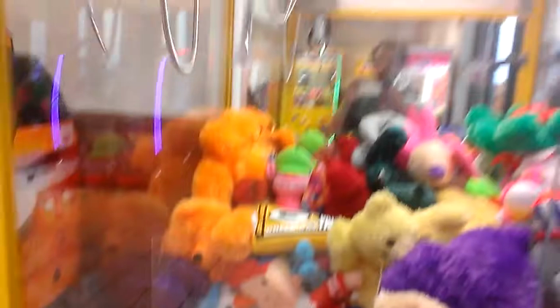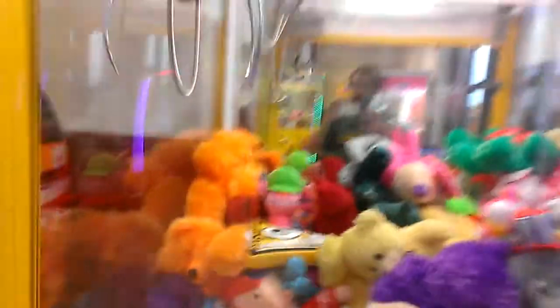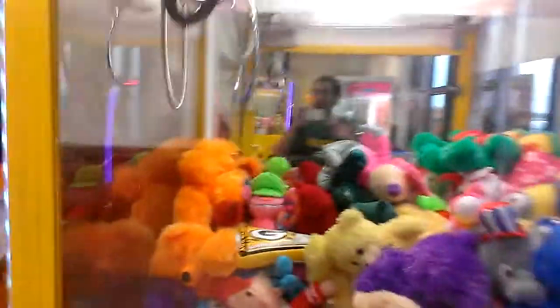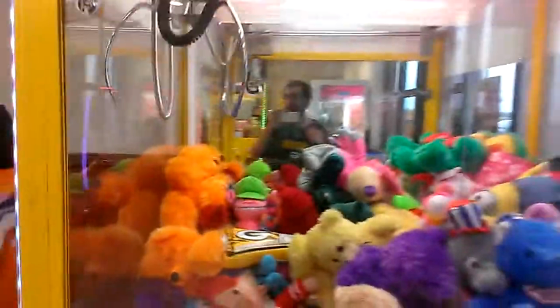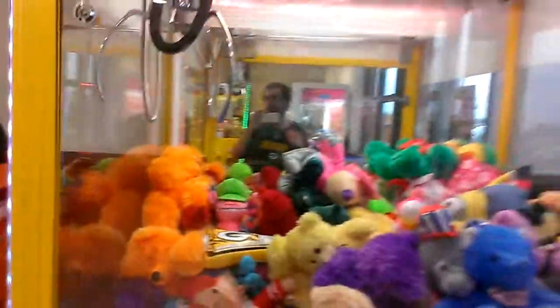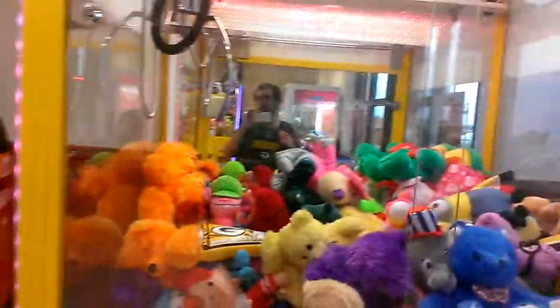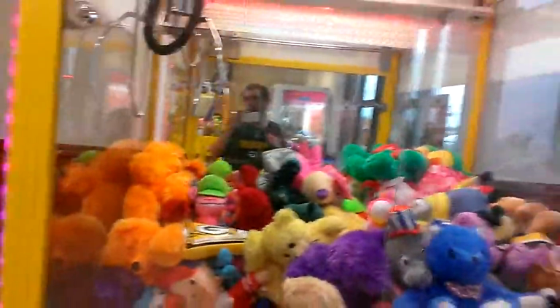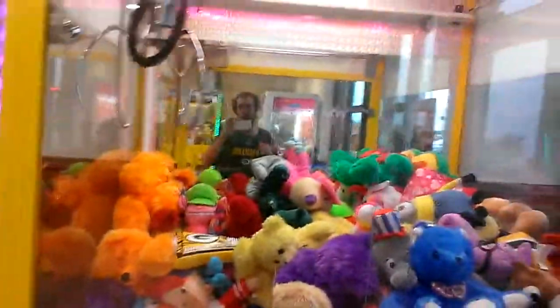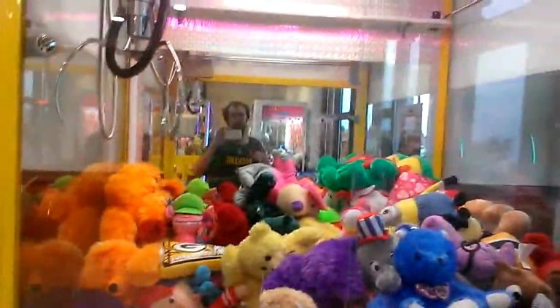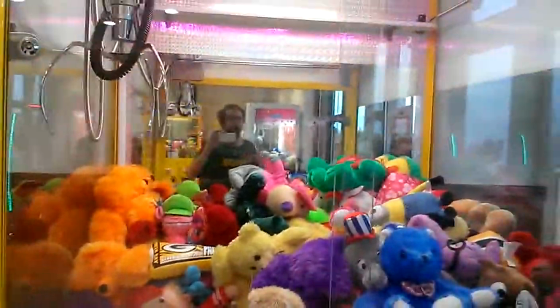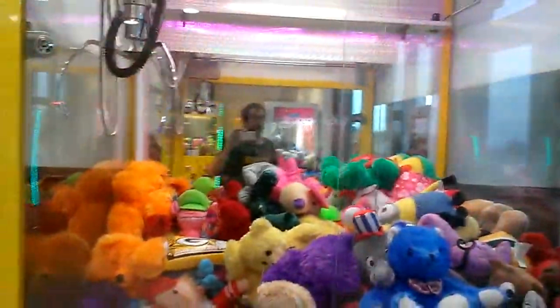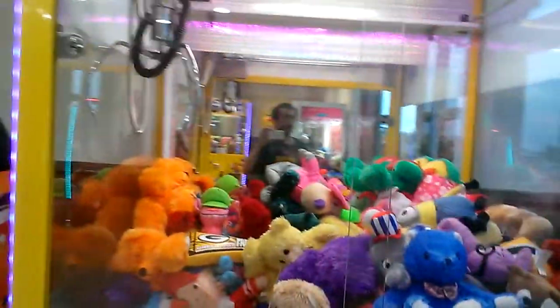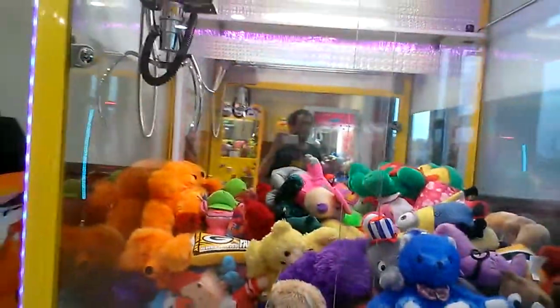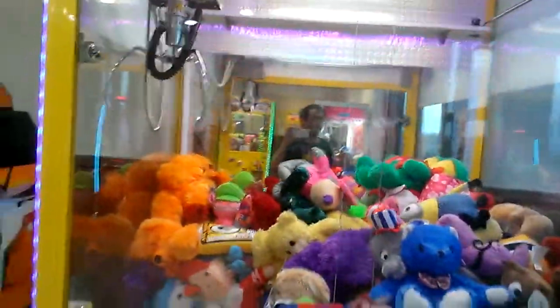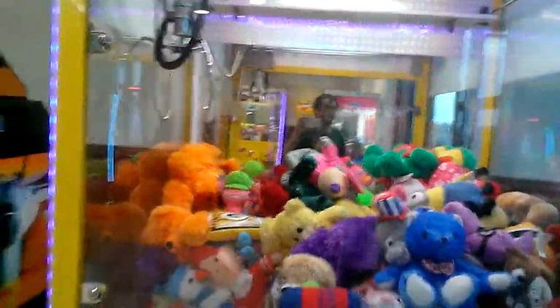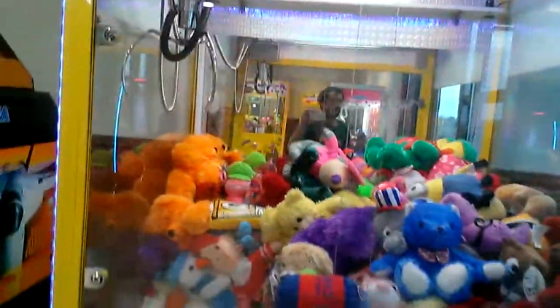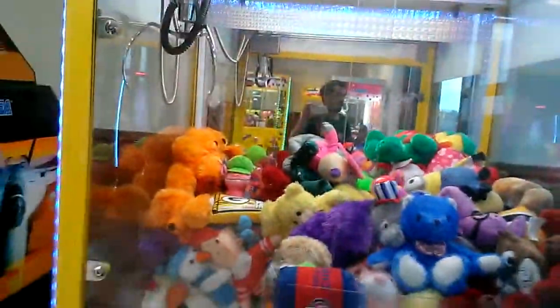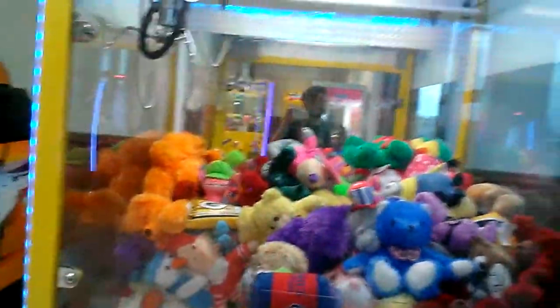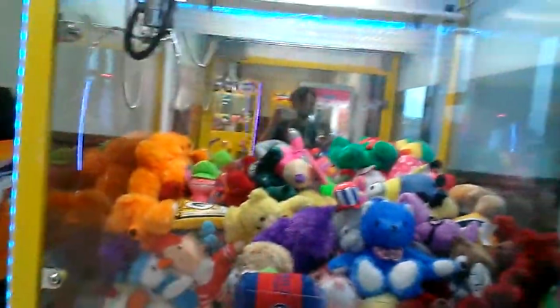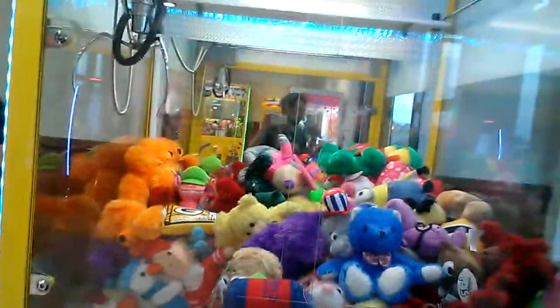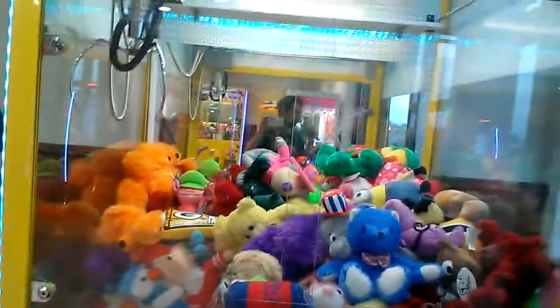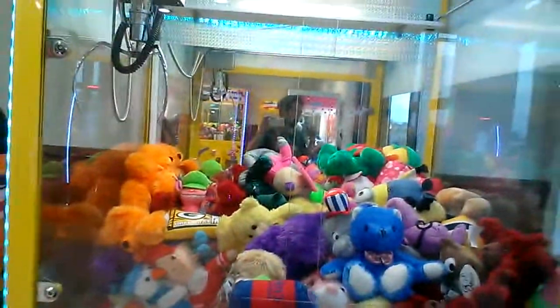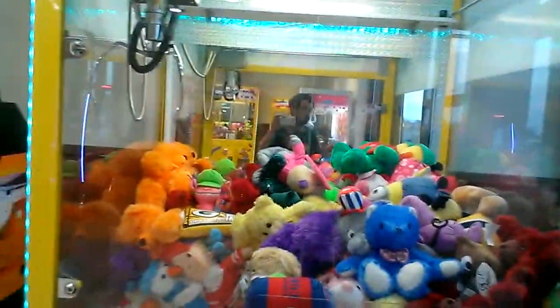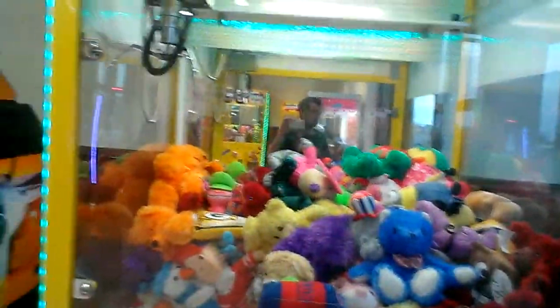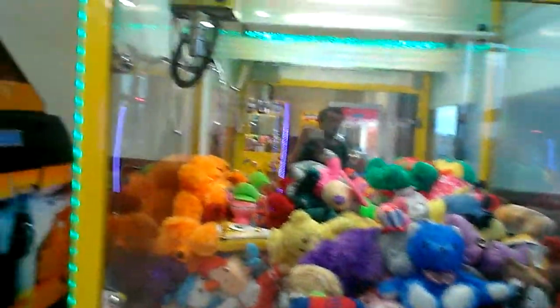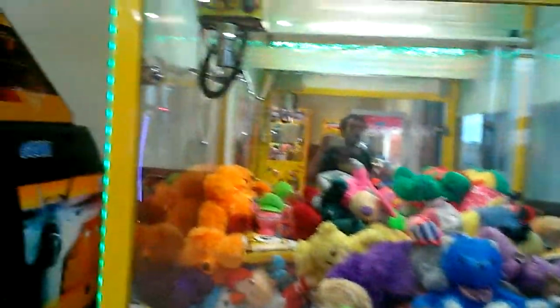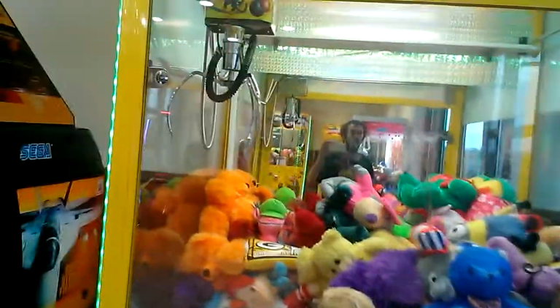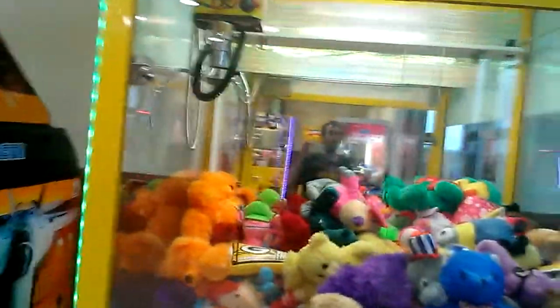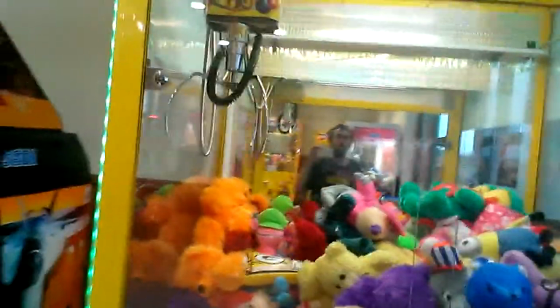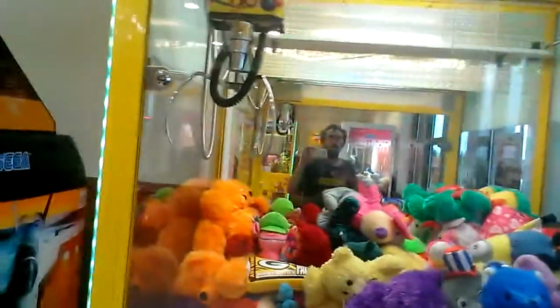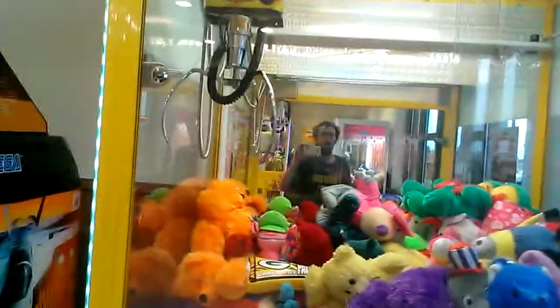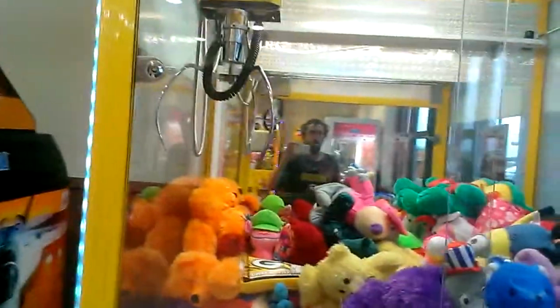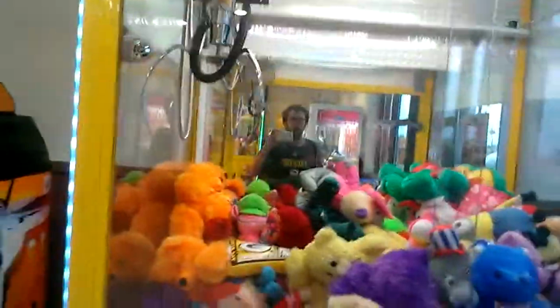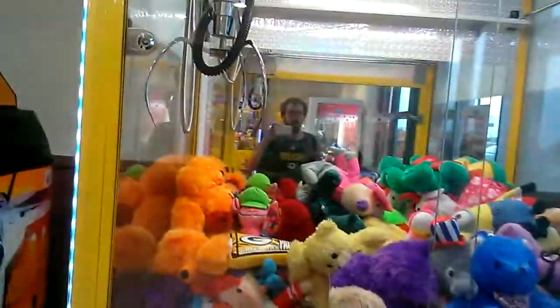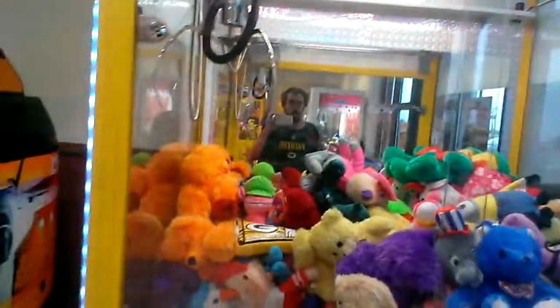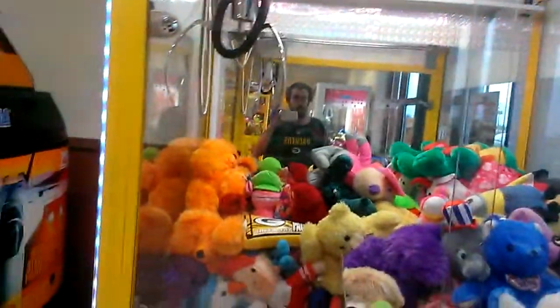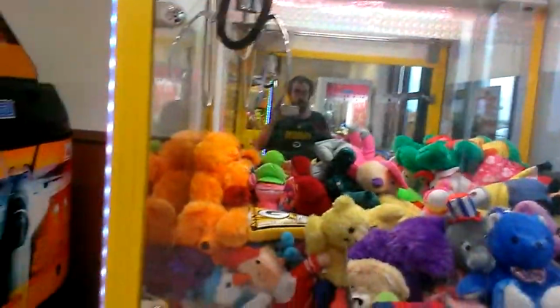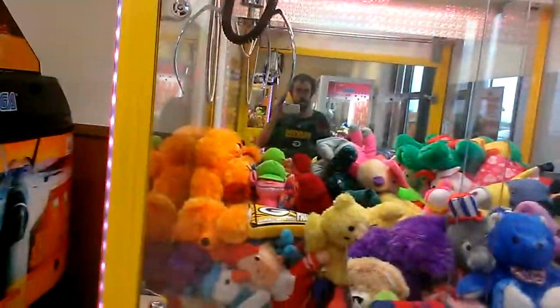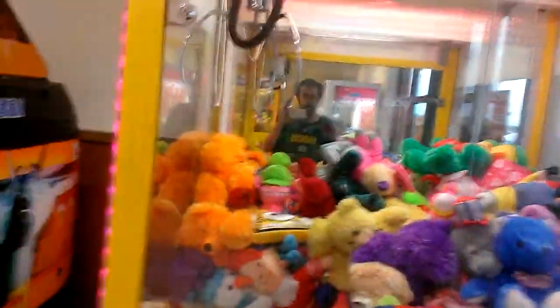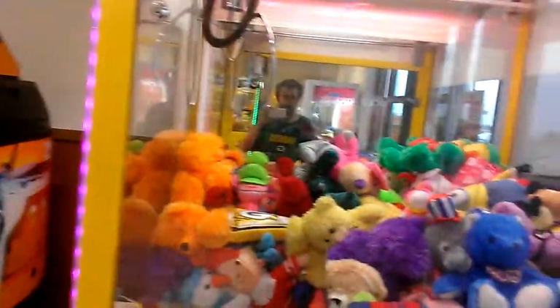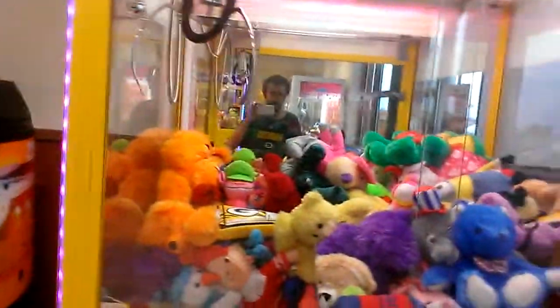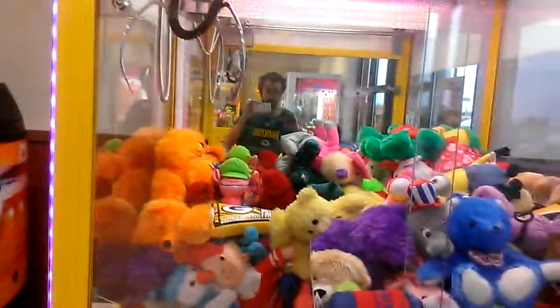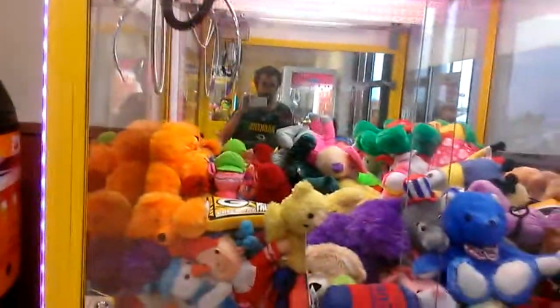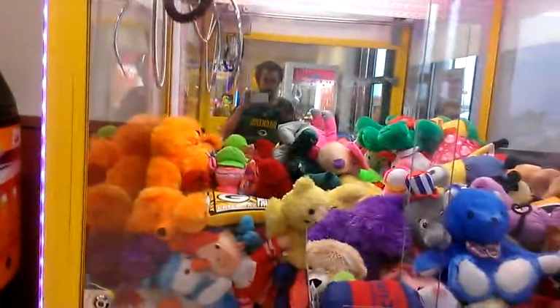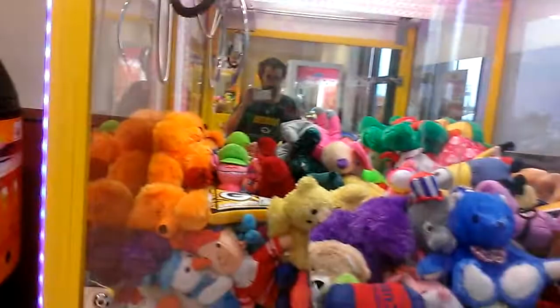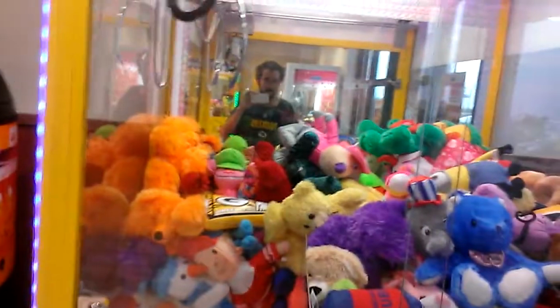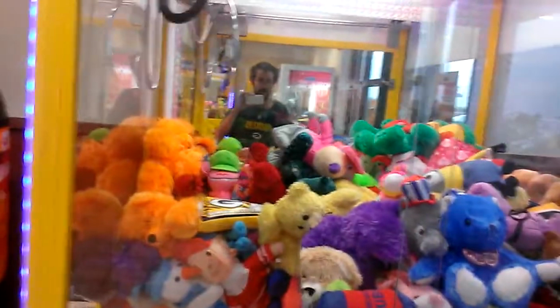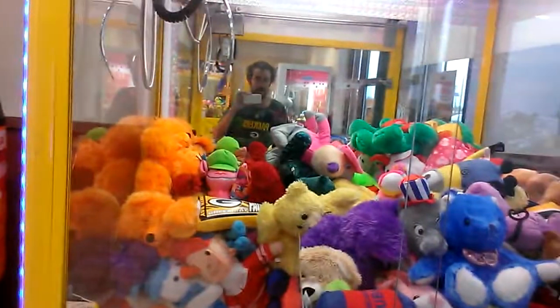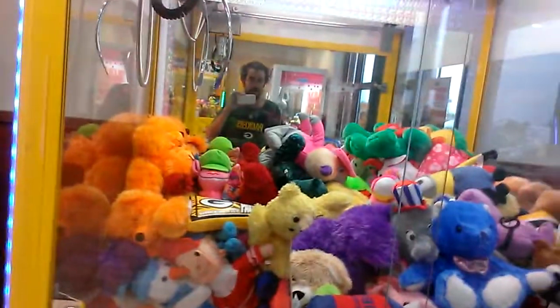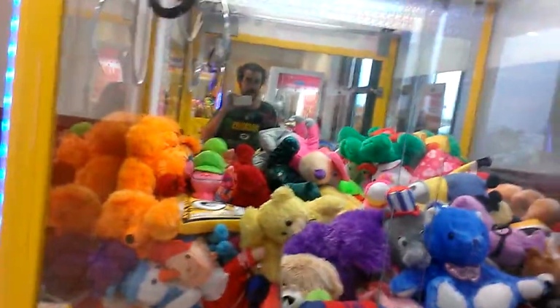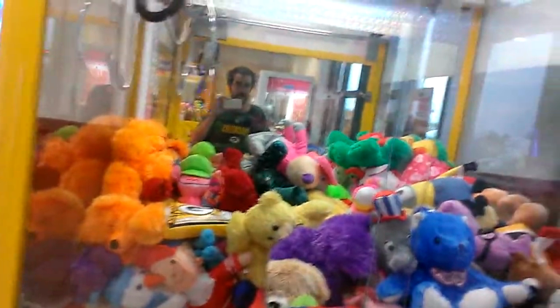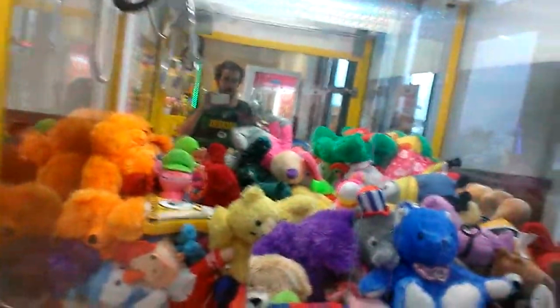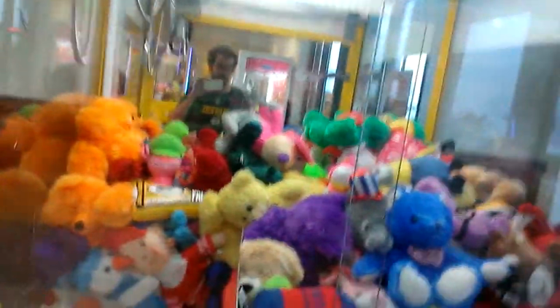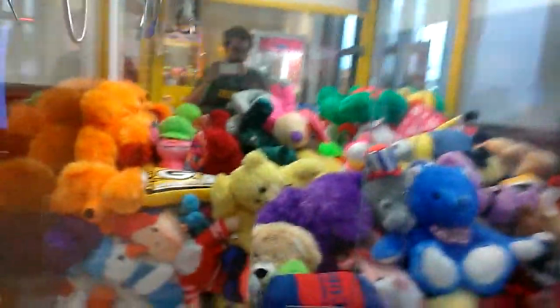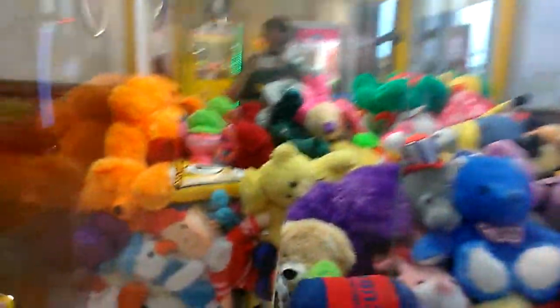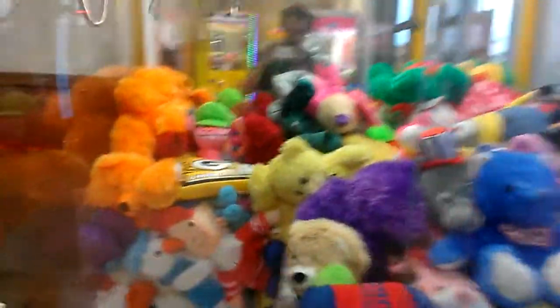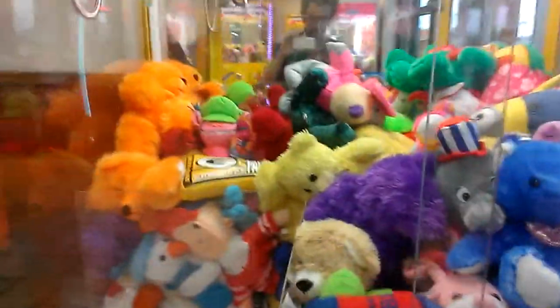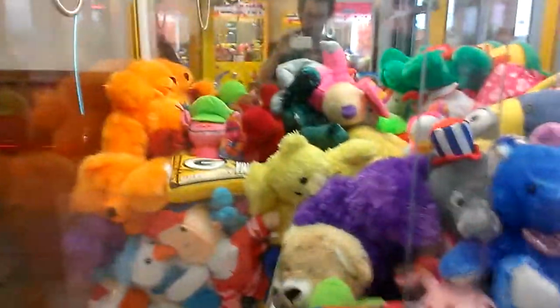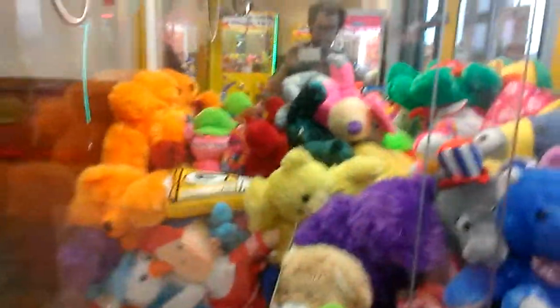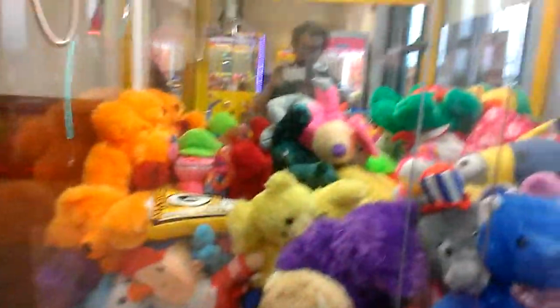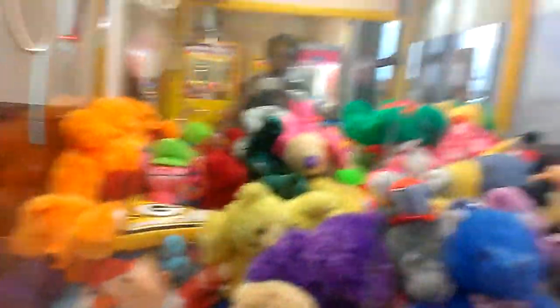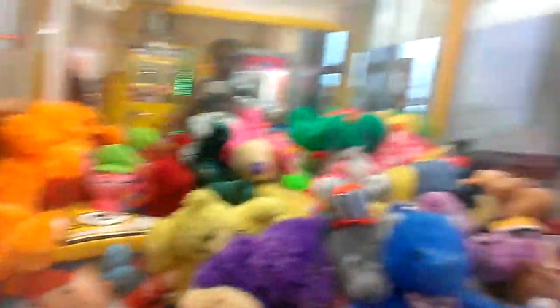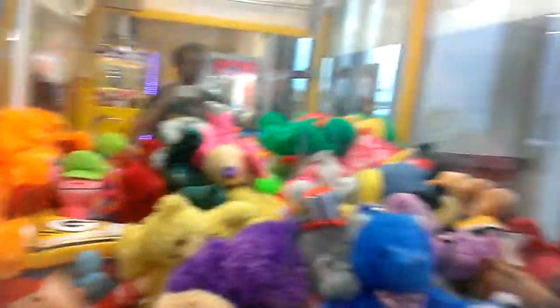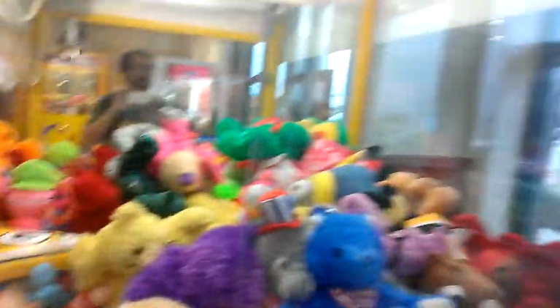Good morning, everybody. Captain Namco here. I'm gonna do episode 115 of Captain Namco versus toy chest claw machine.